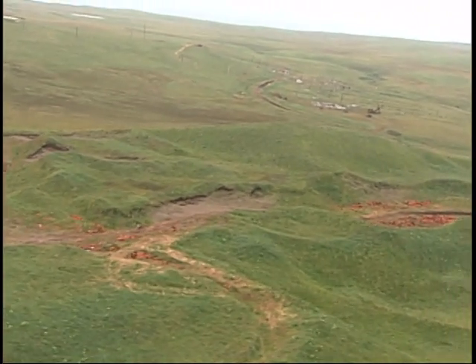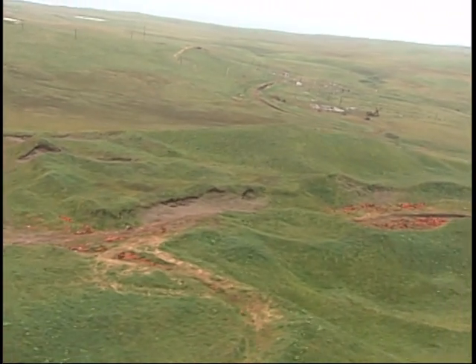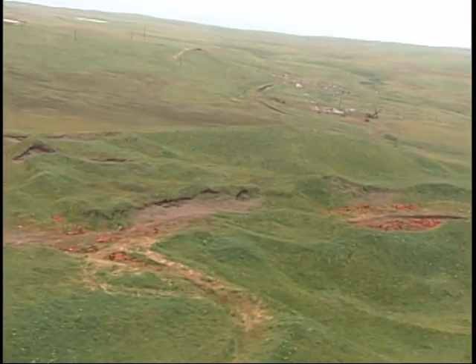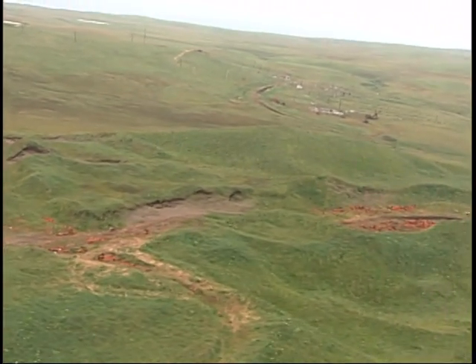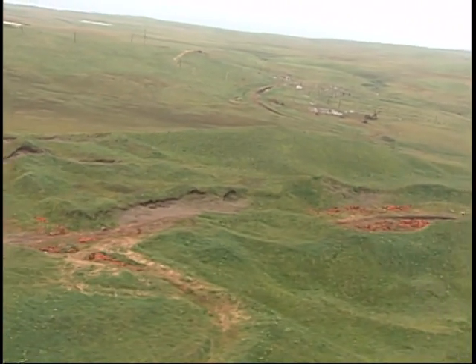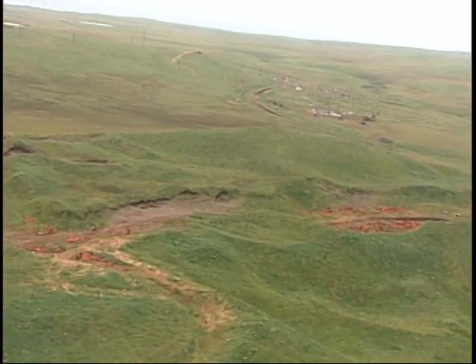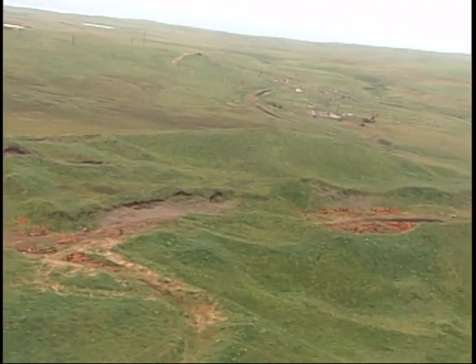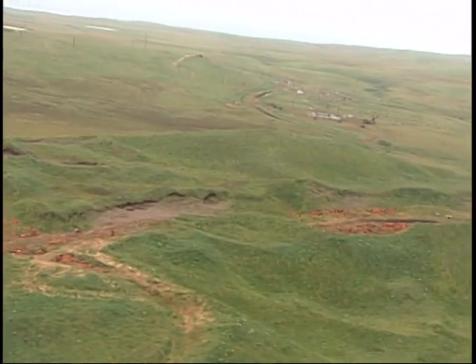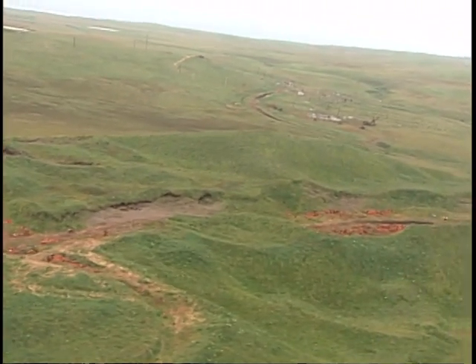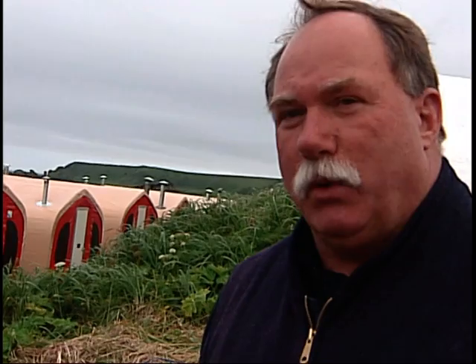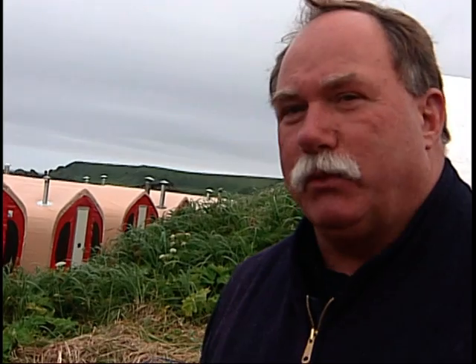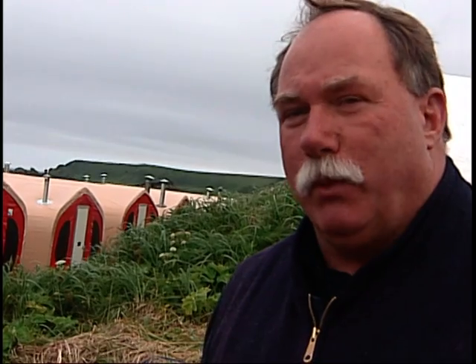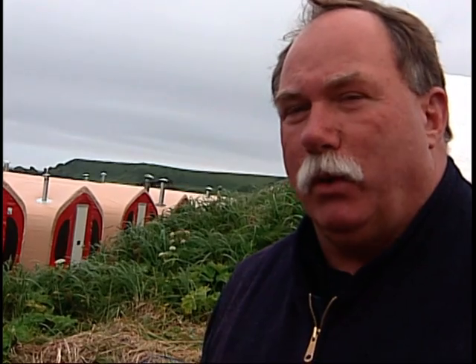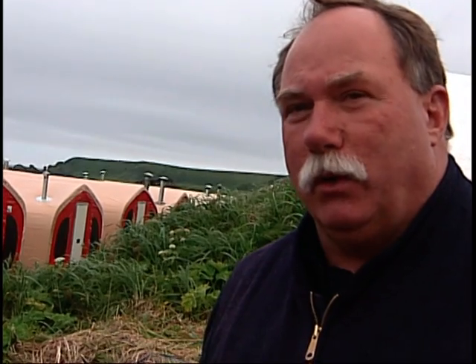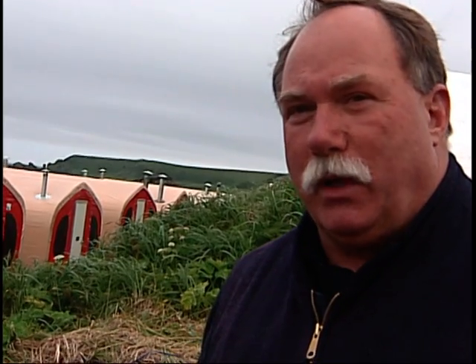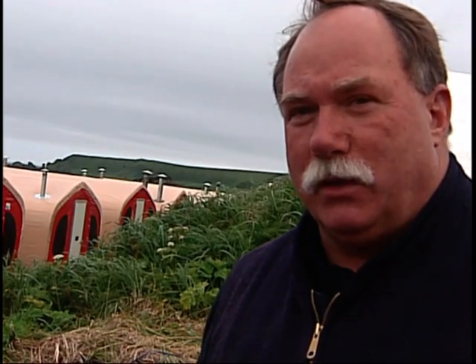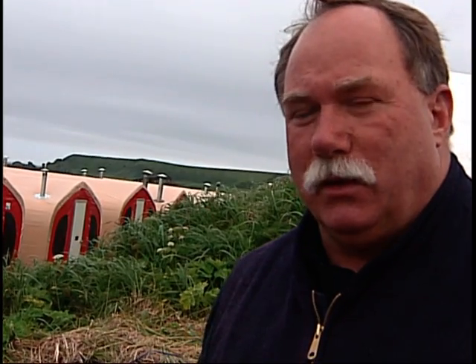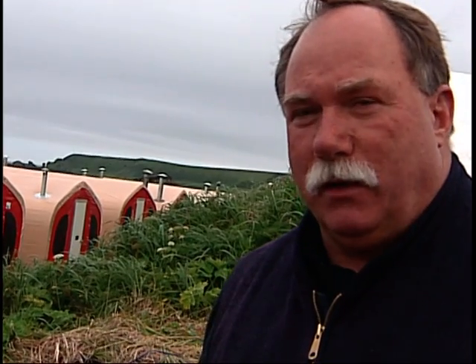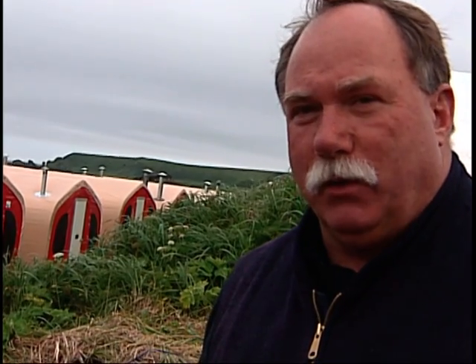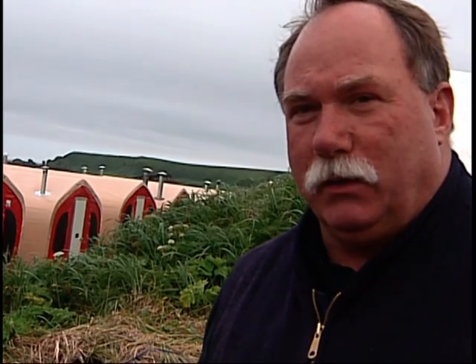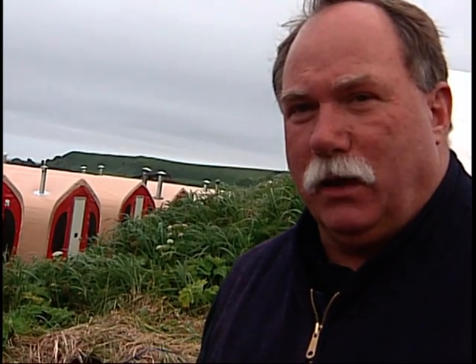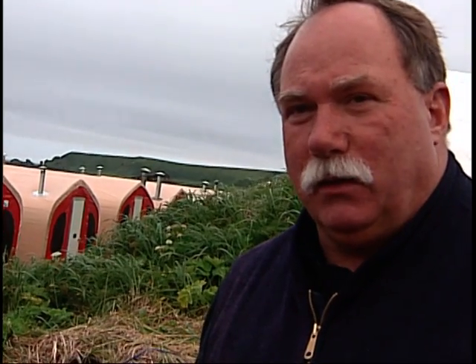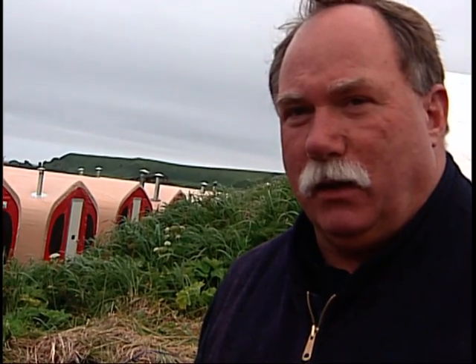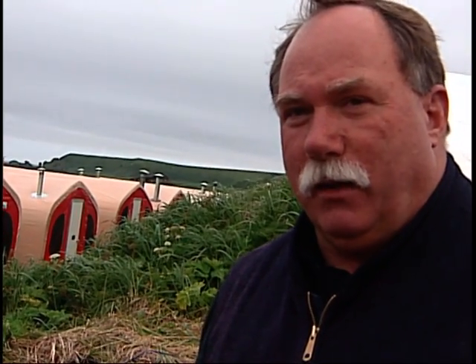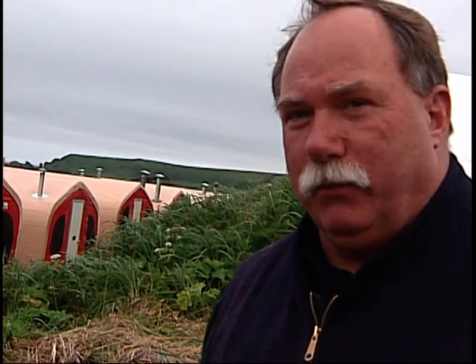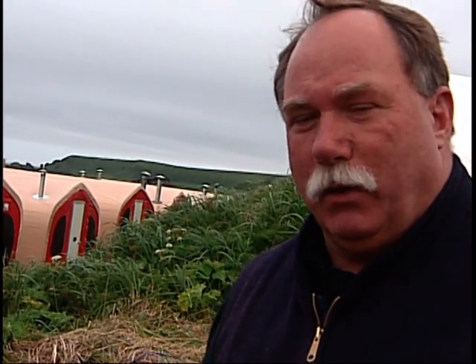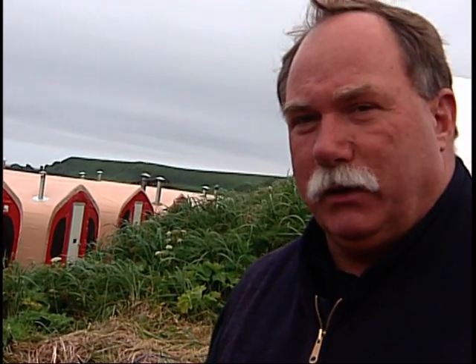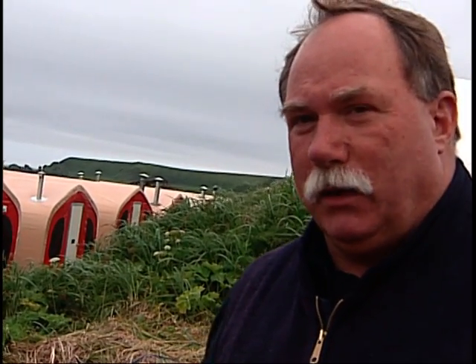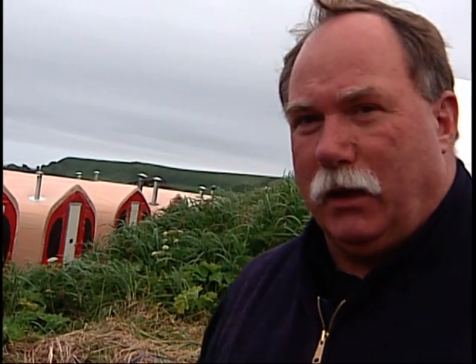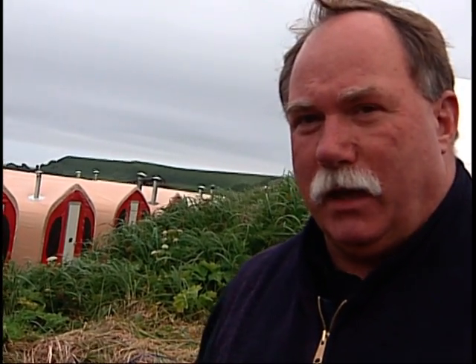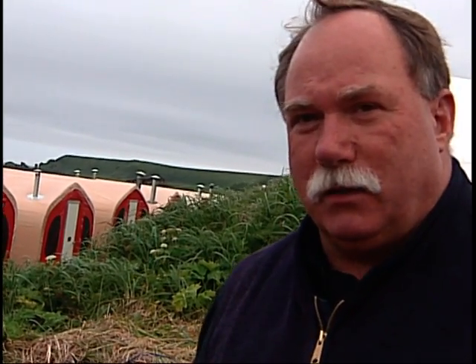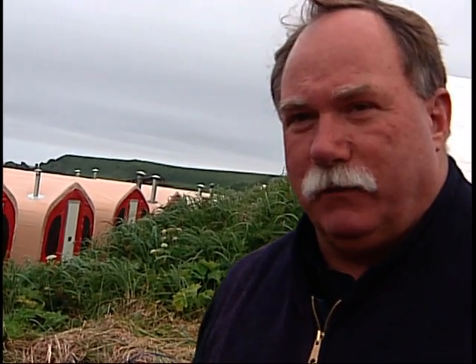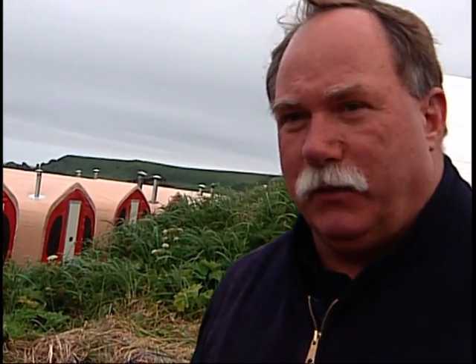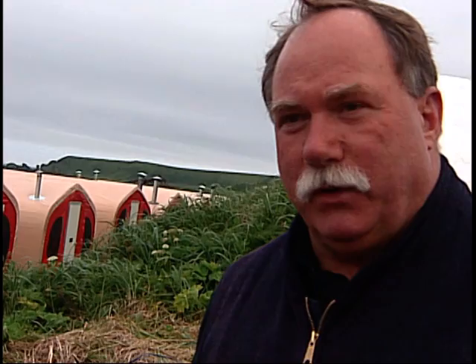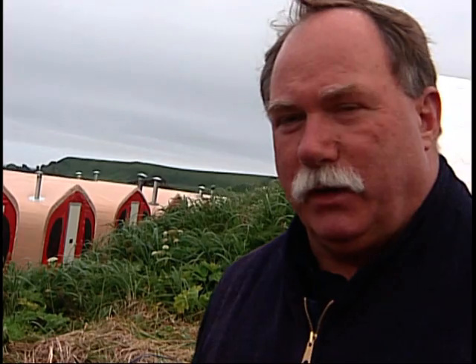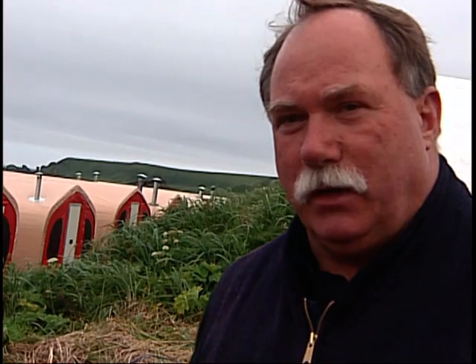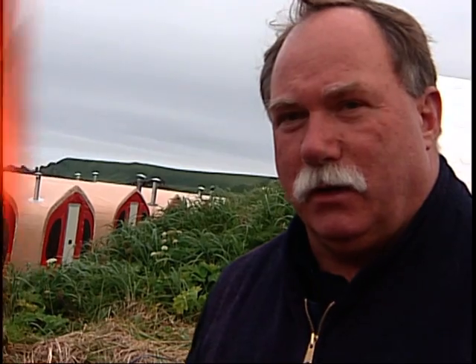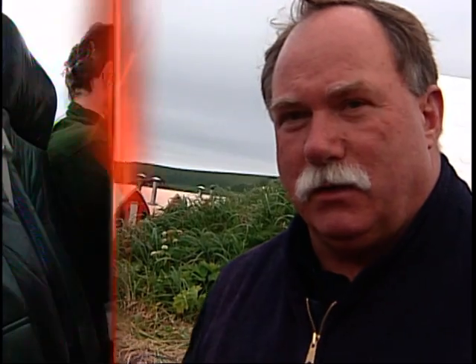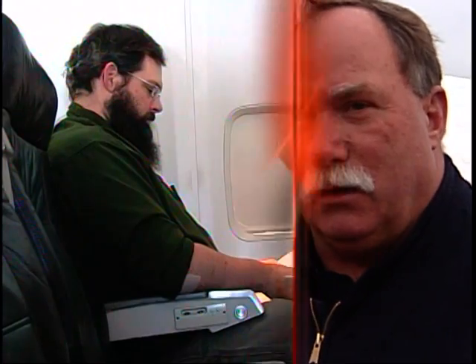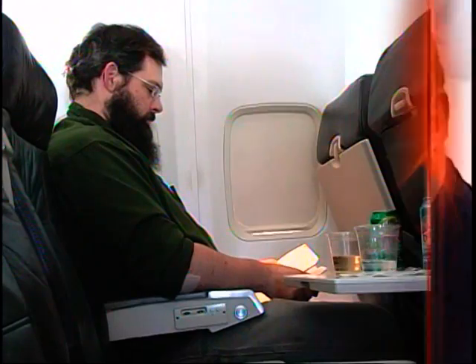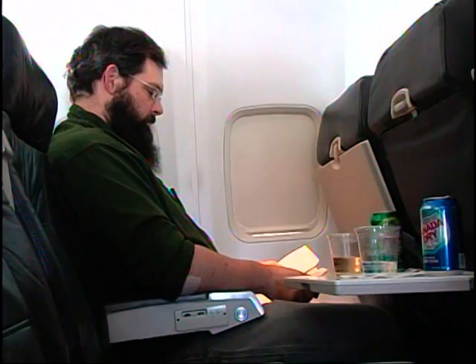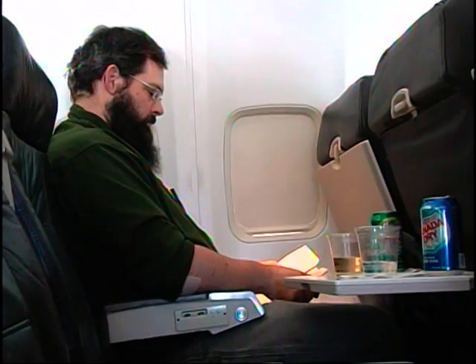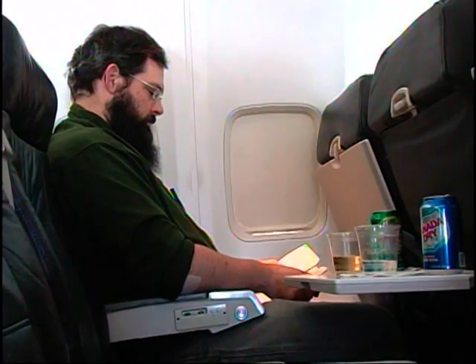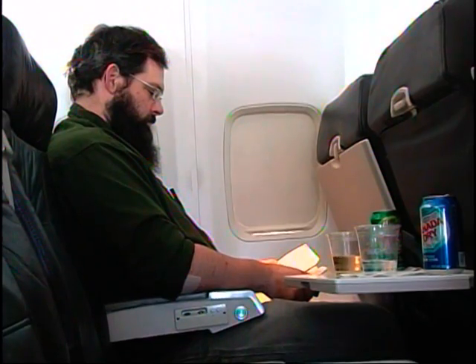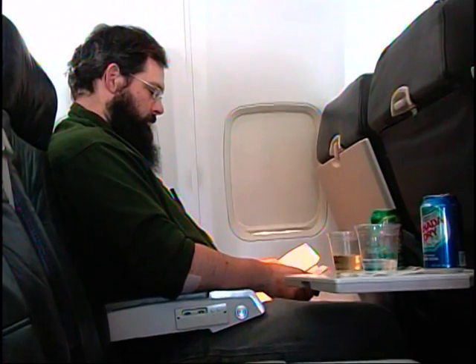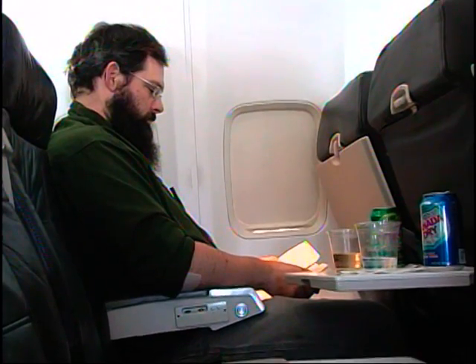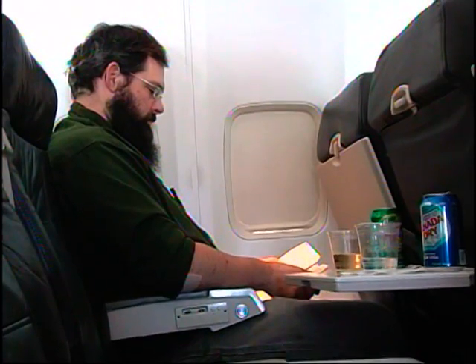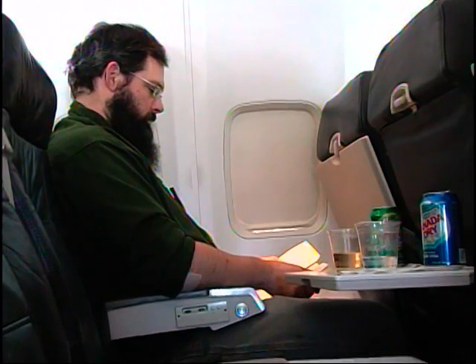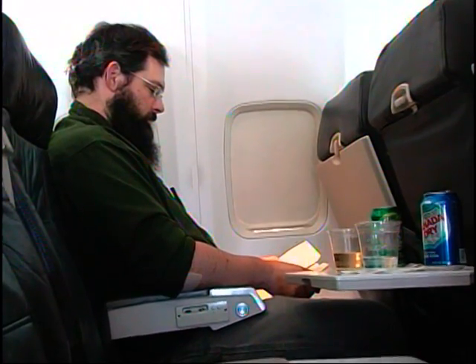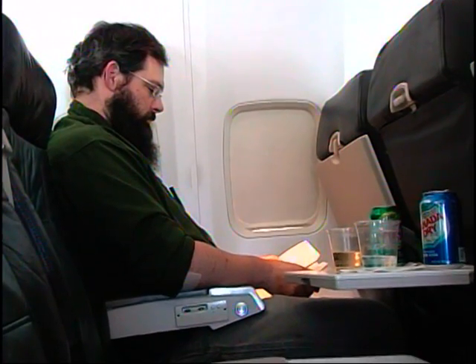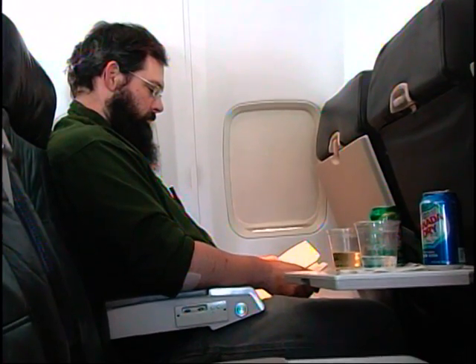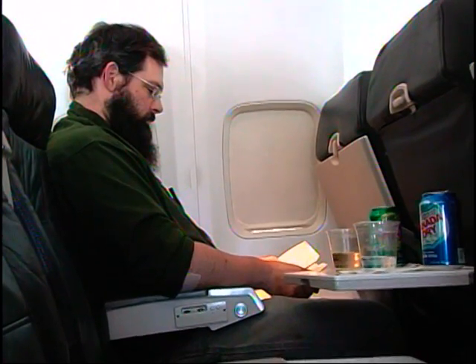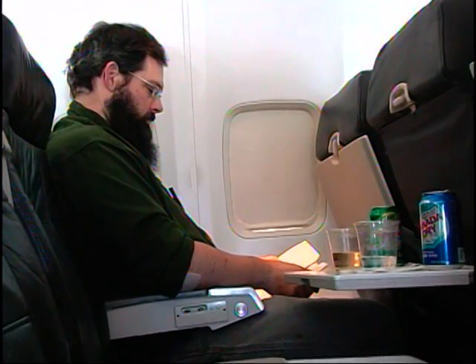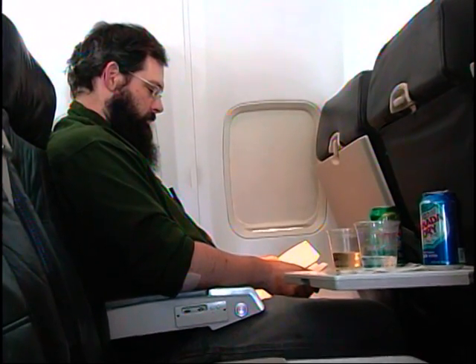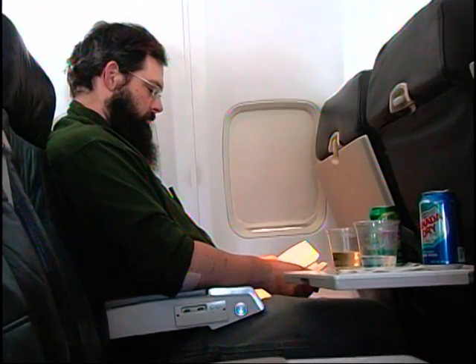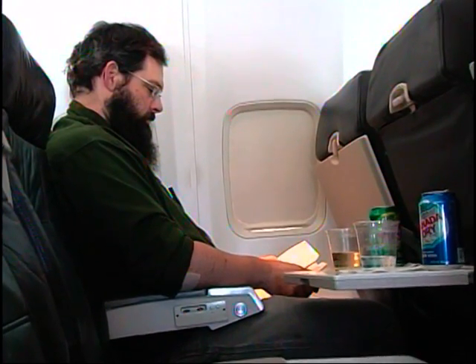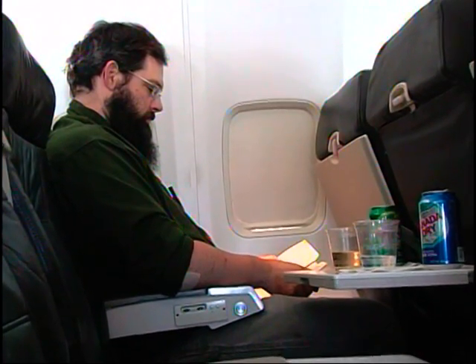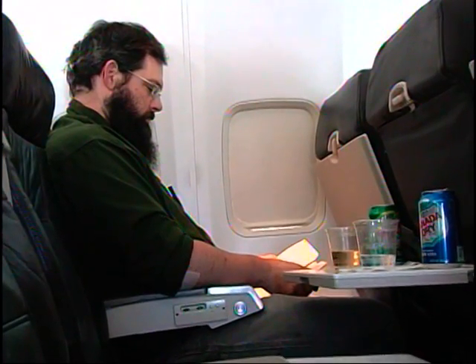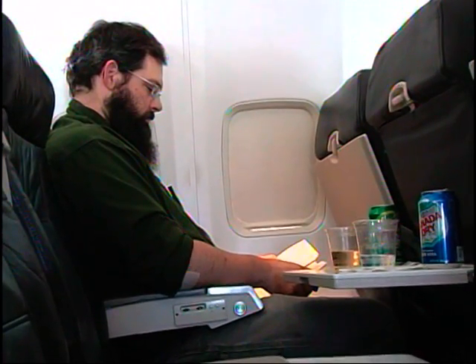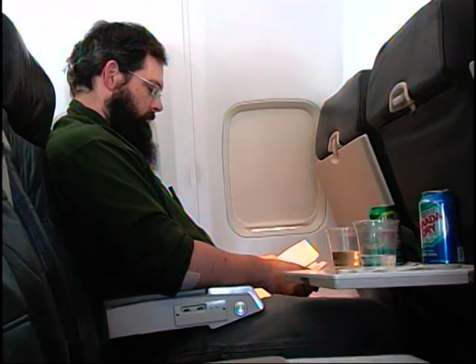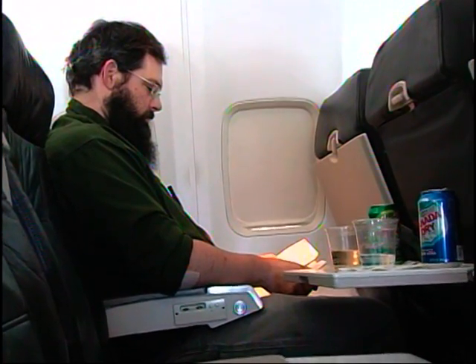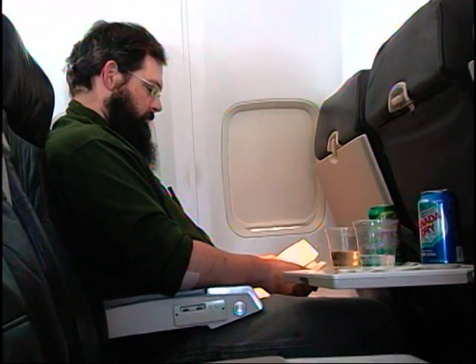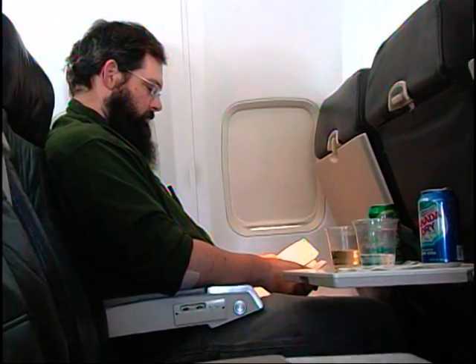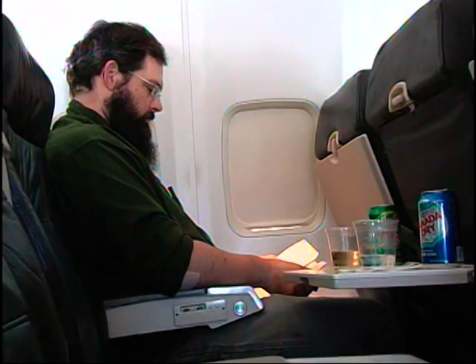It is the most remote location I've worked at, and I've worked in Alaska for 30 years. First, there's a 1,300-mile flight from Anchorage.